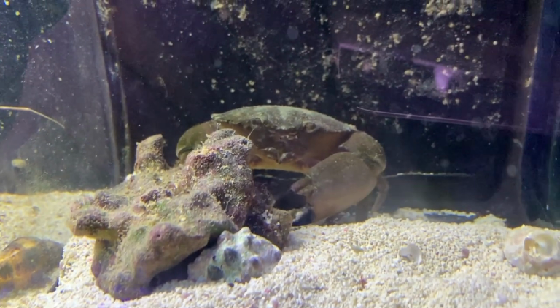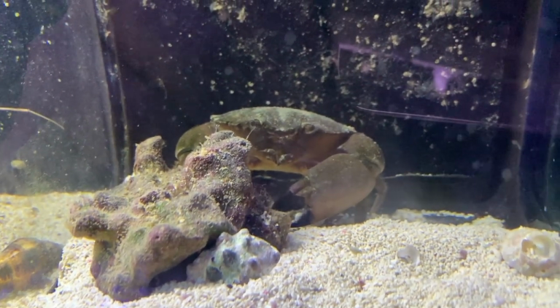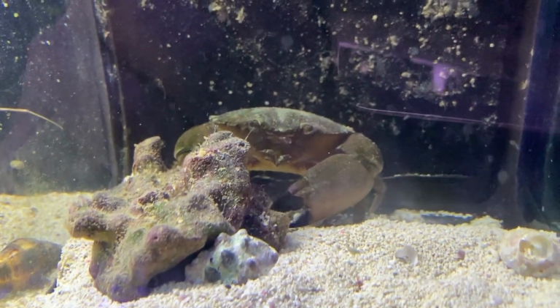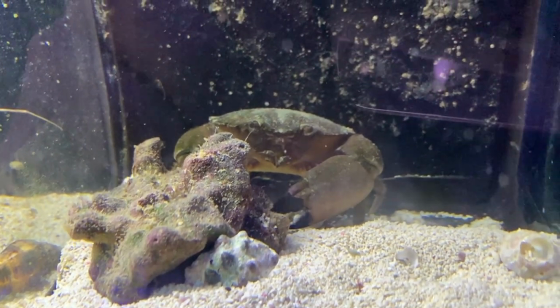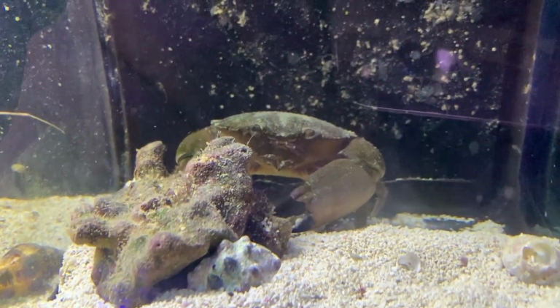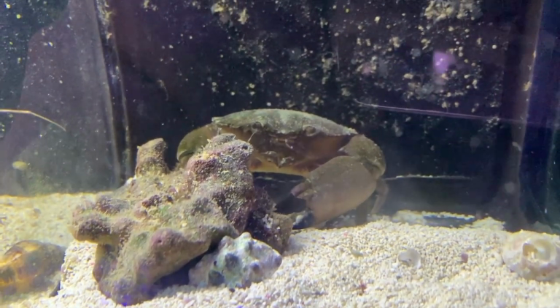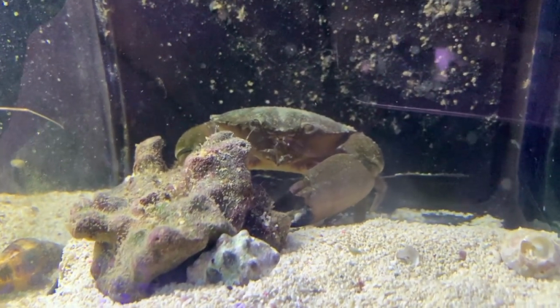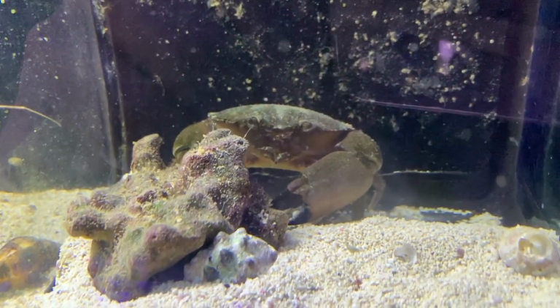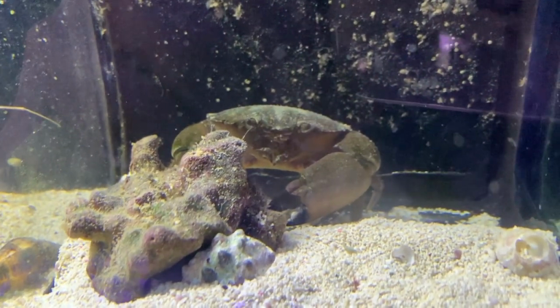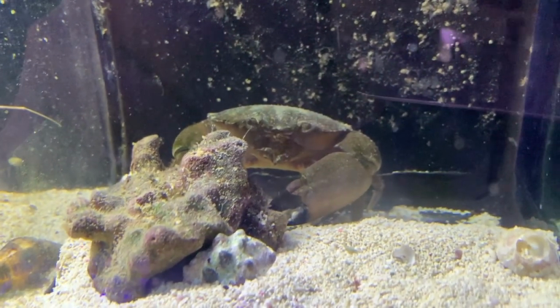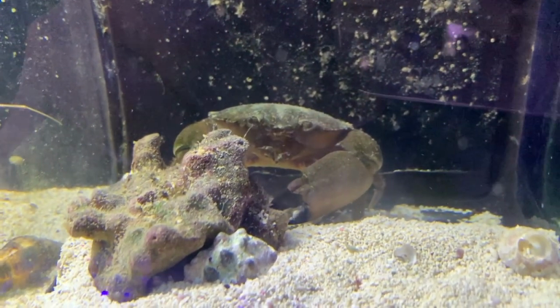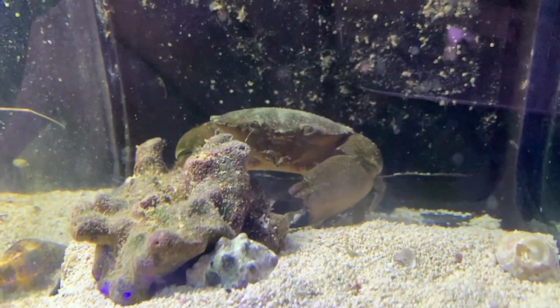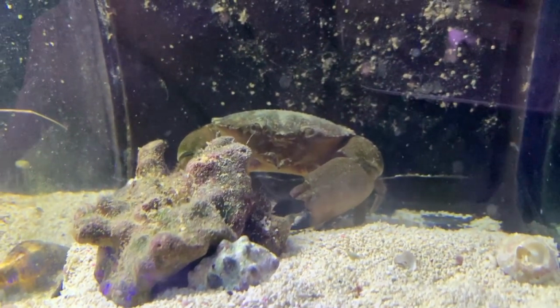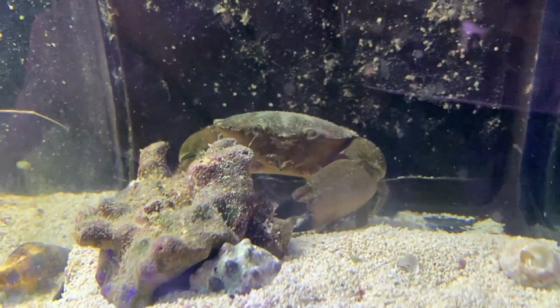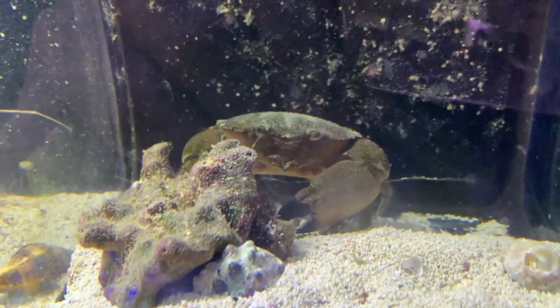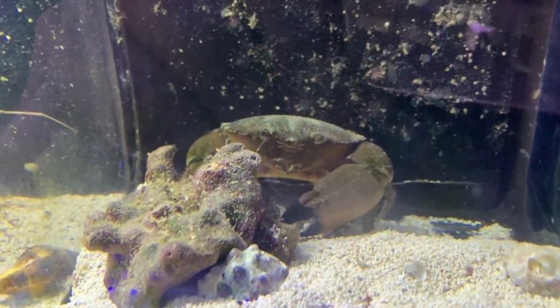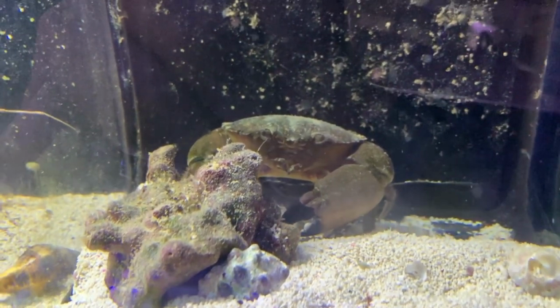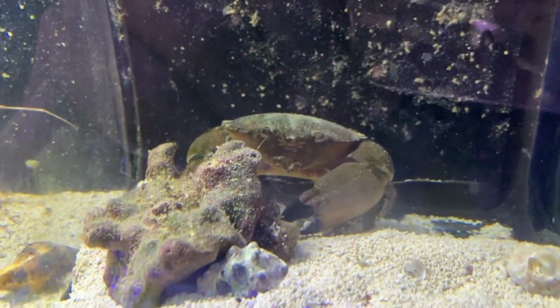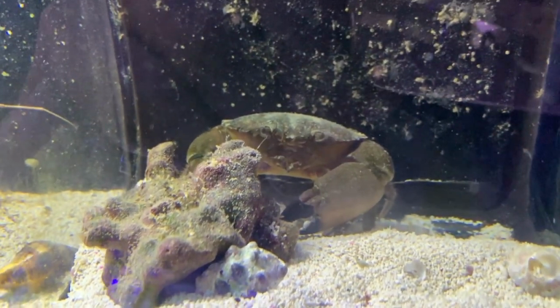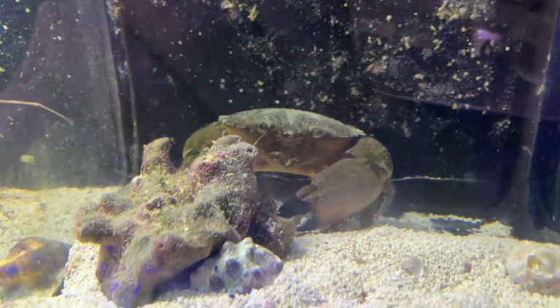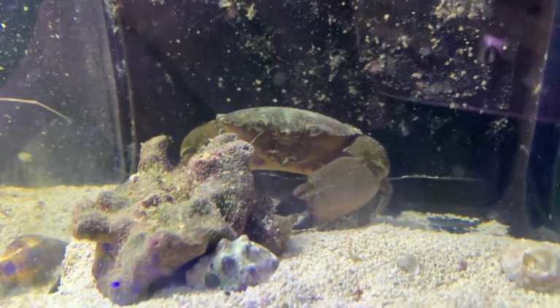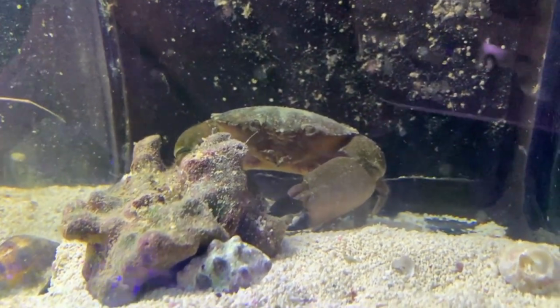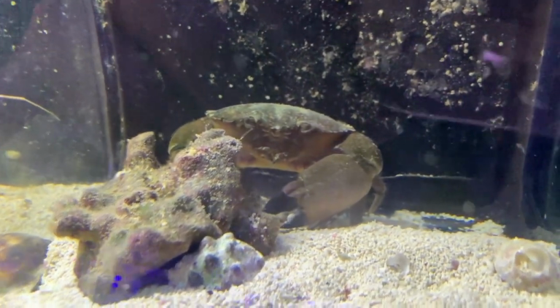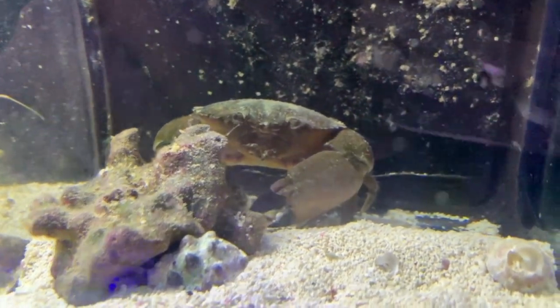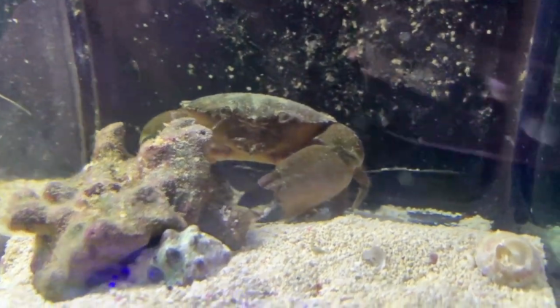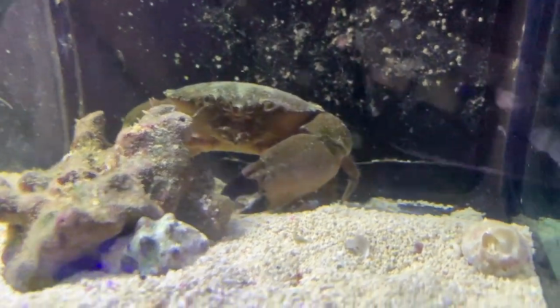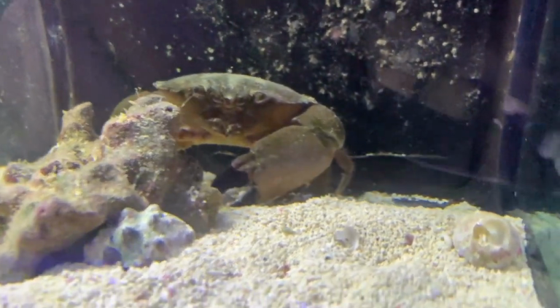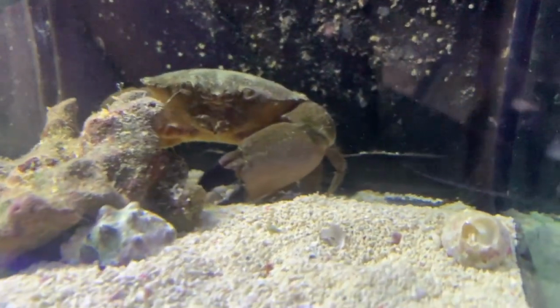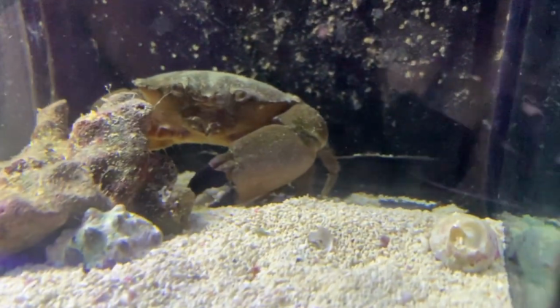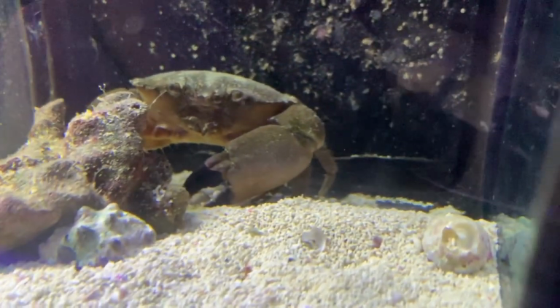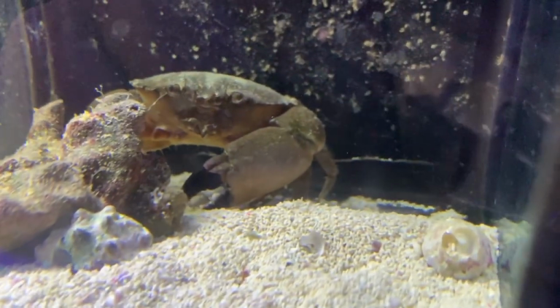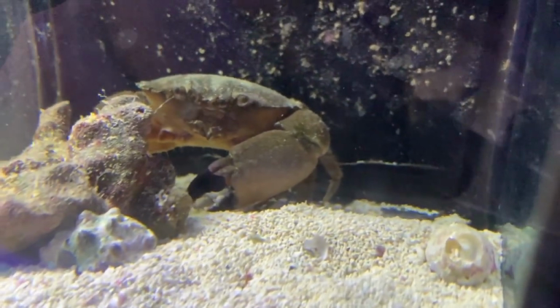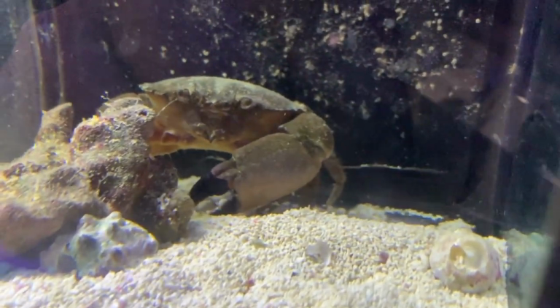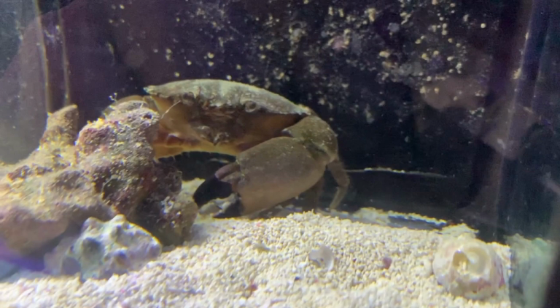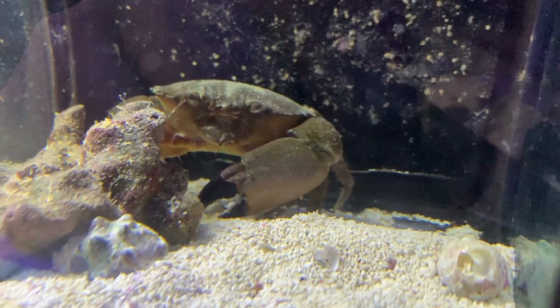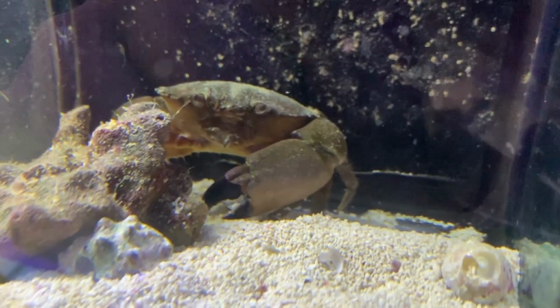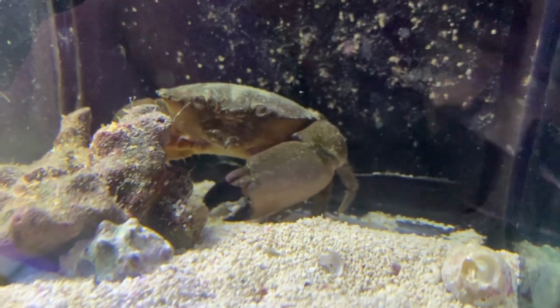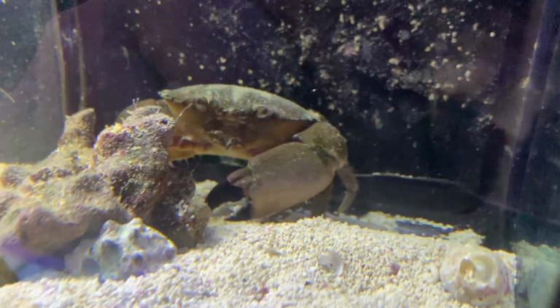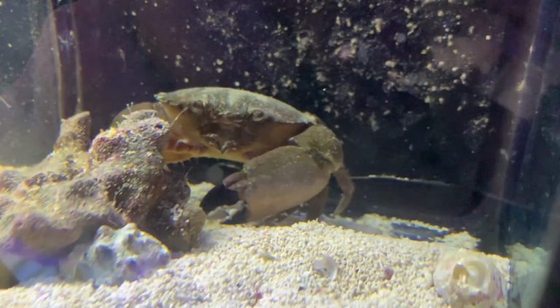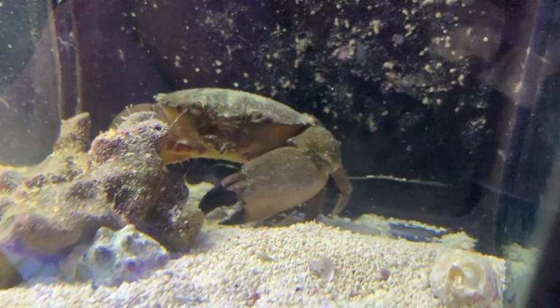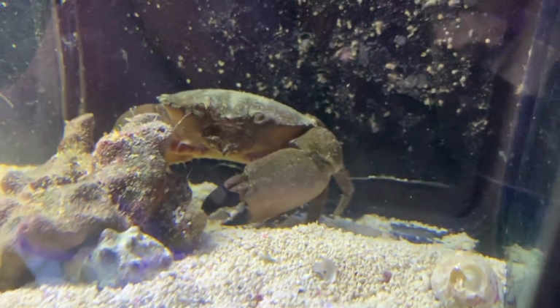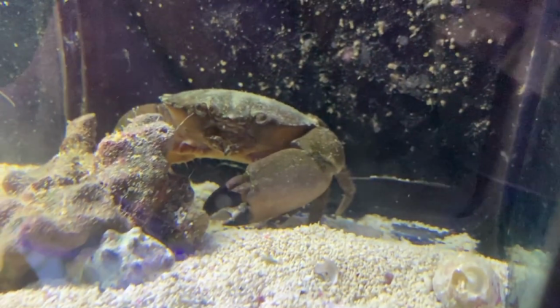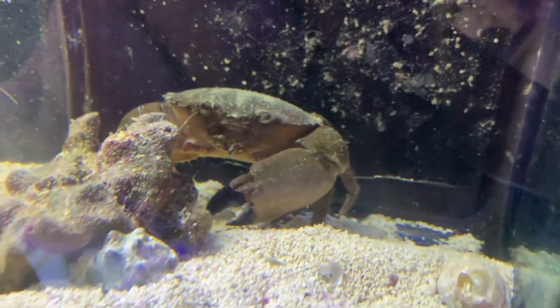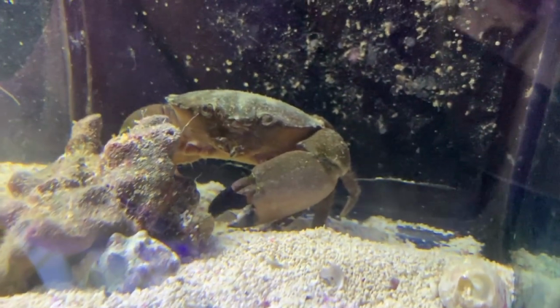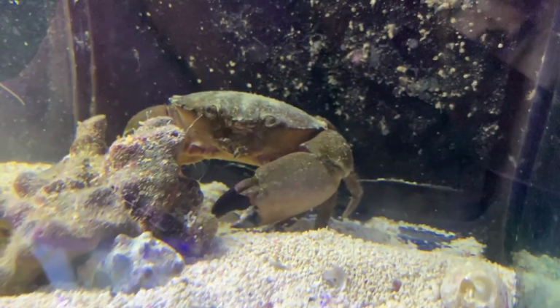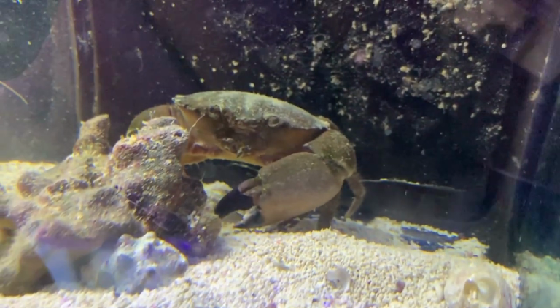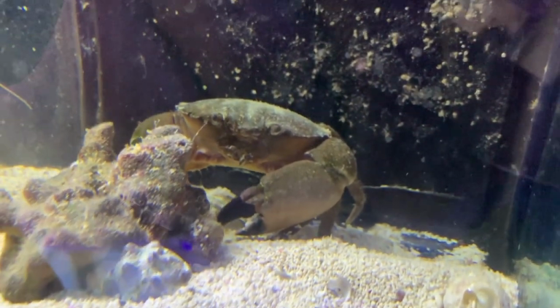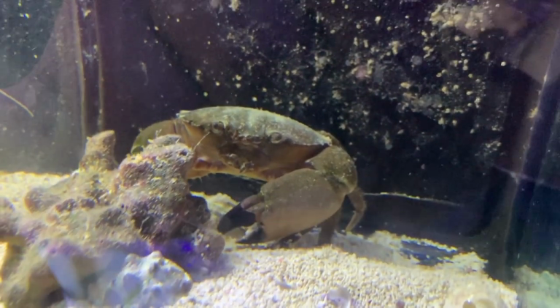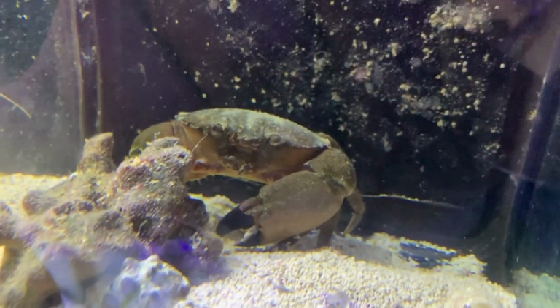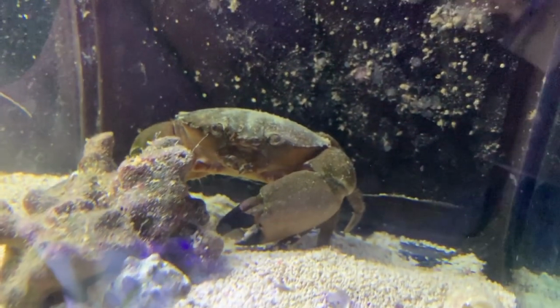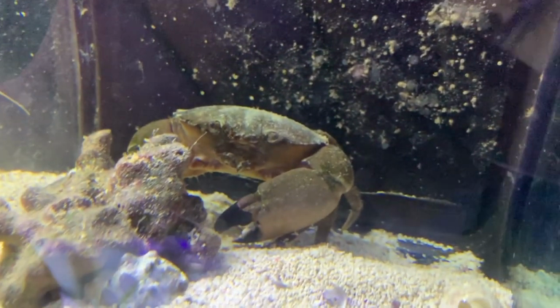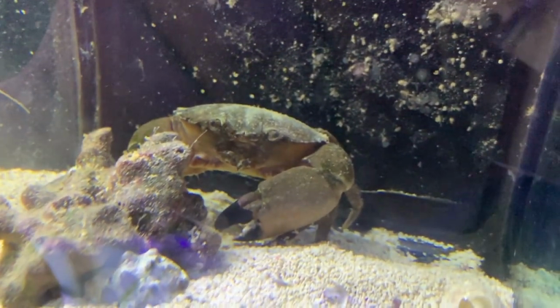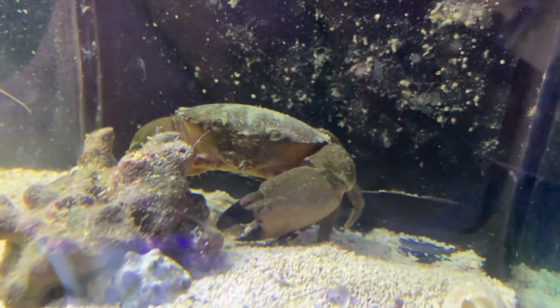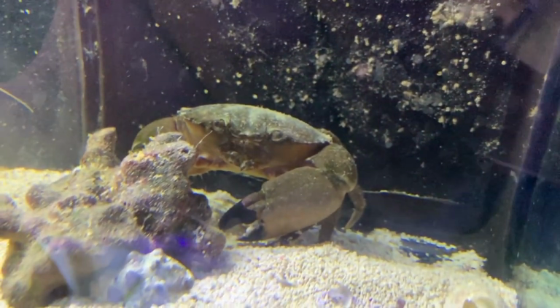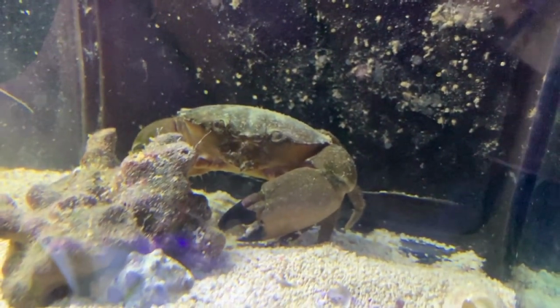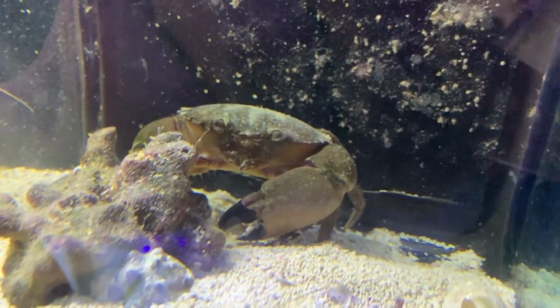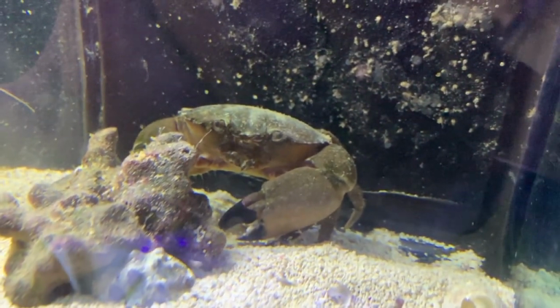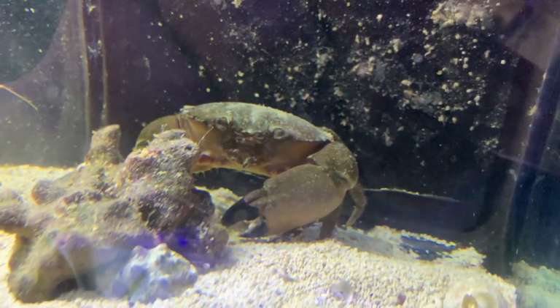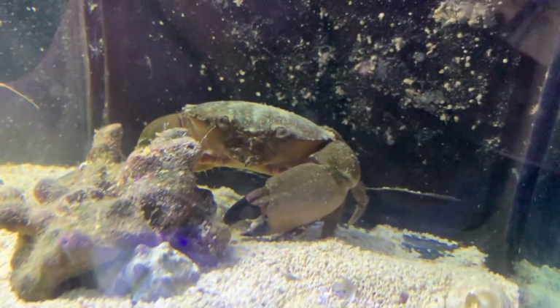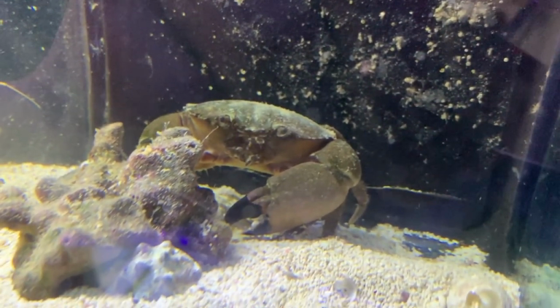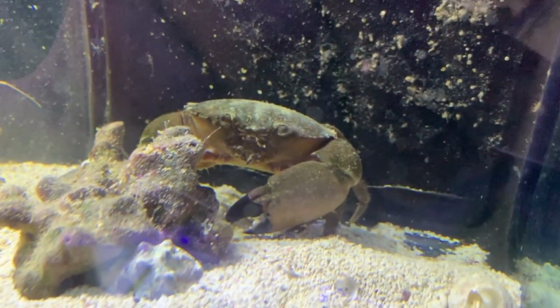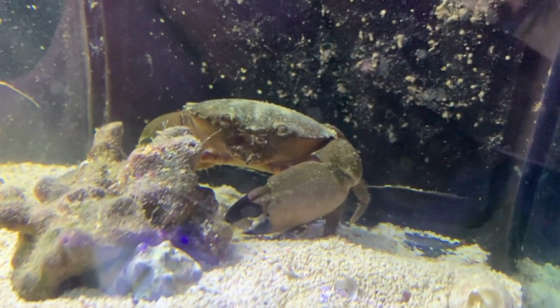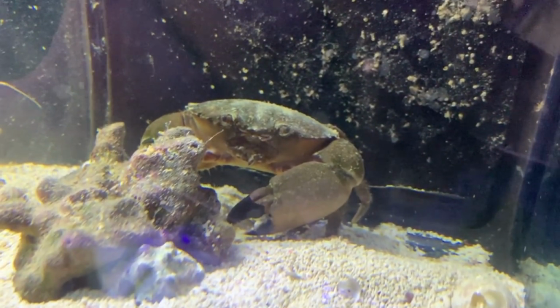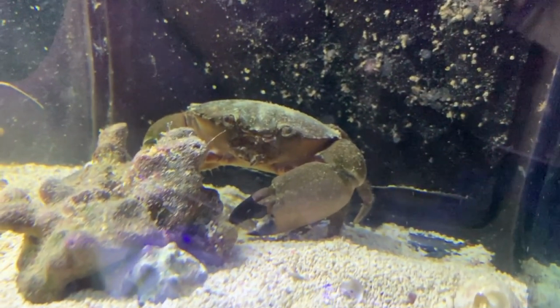This big beast of a crab — he's bad news for a reef tank. See those pinchers? You cannot trust those.